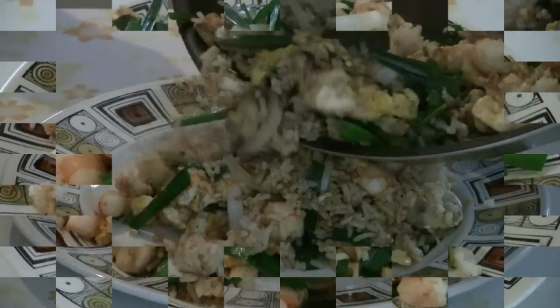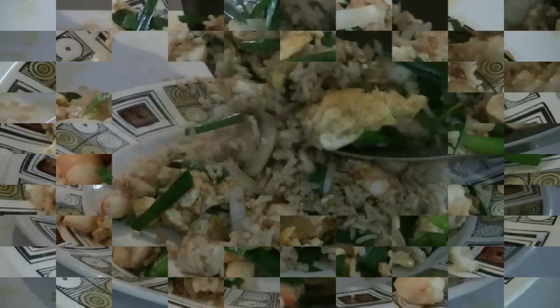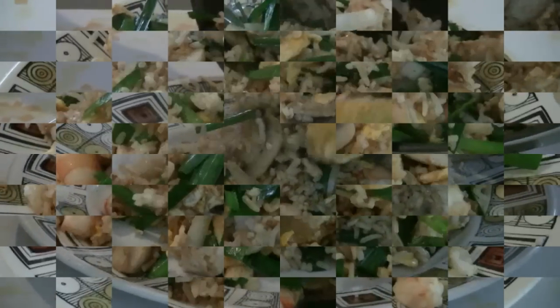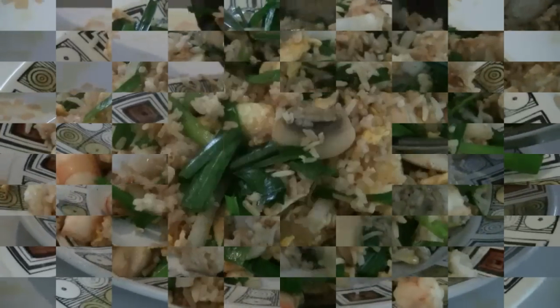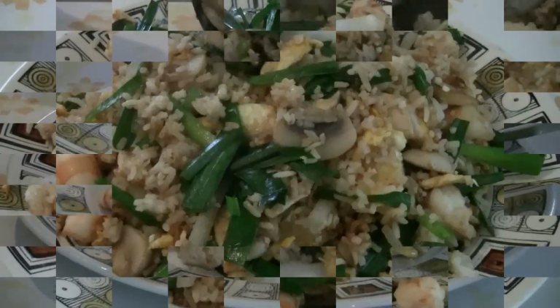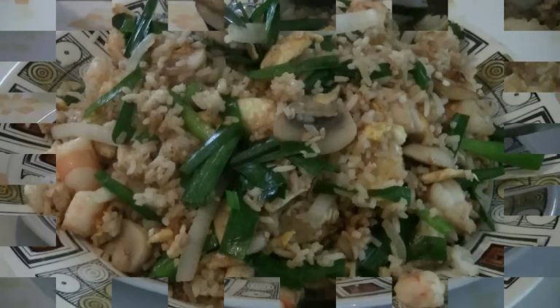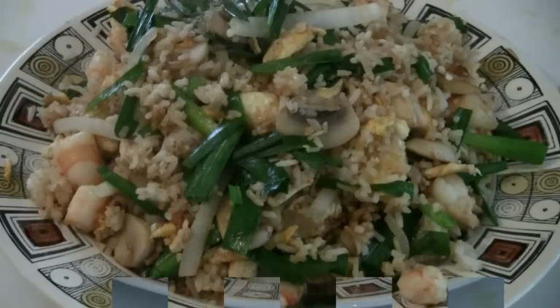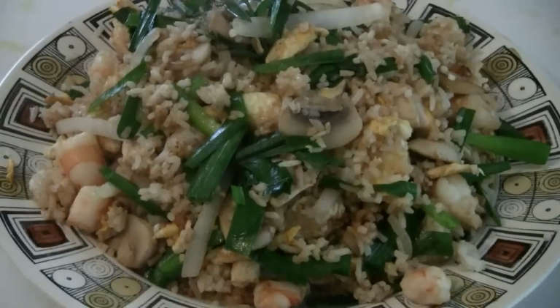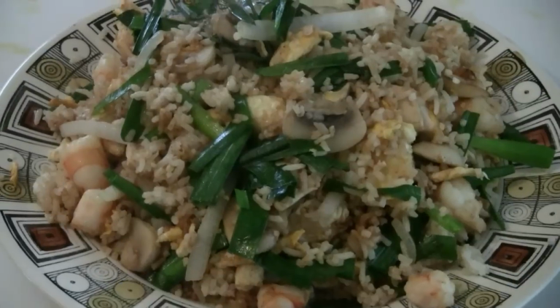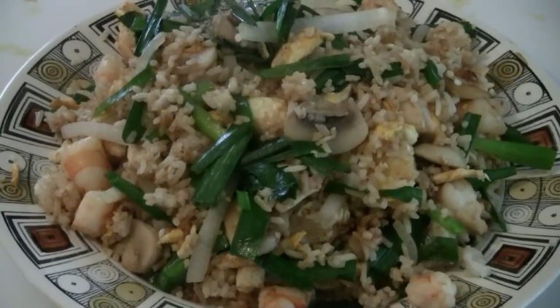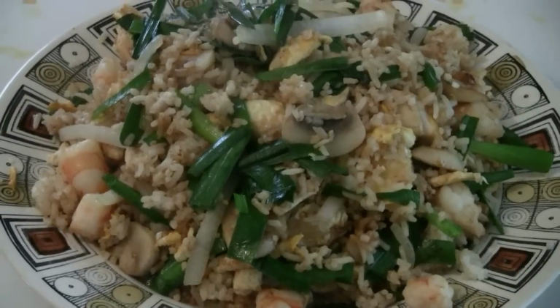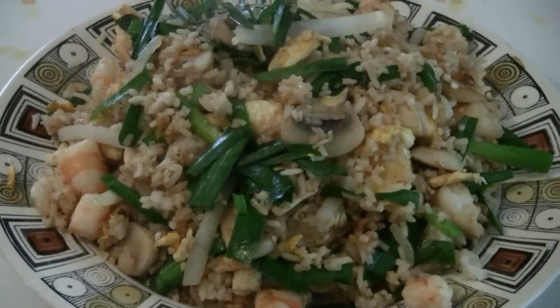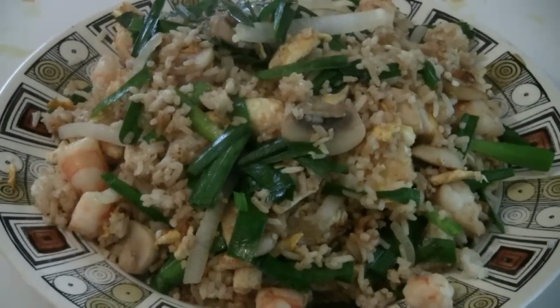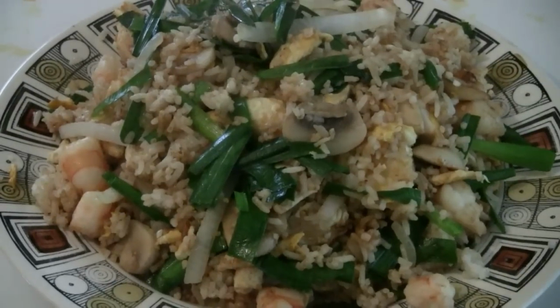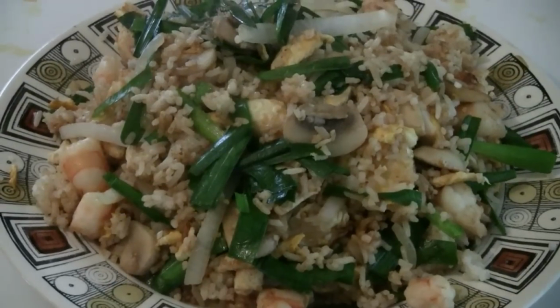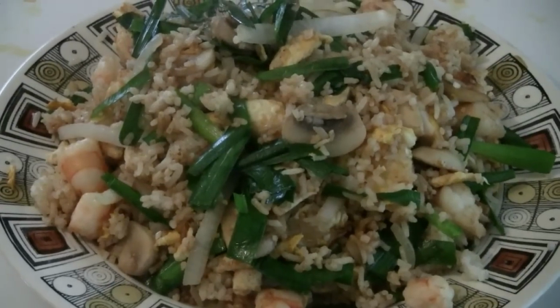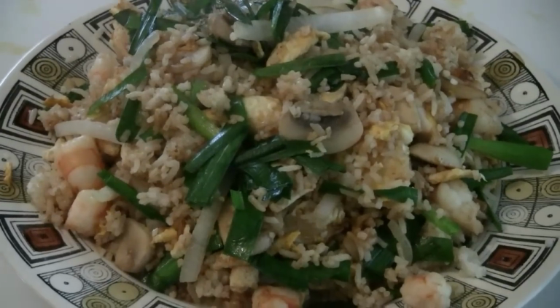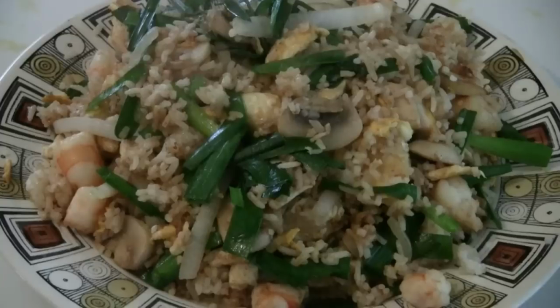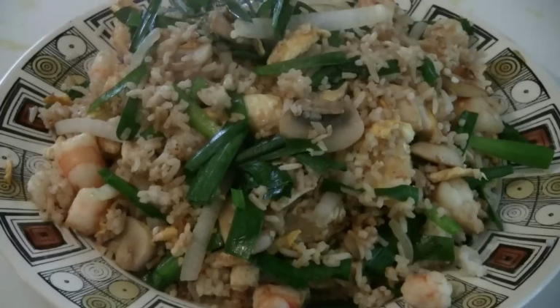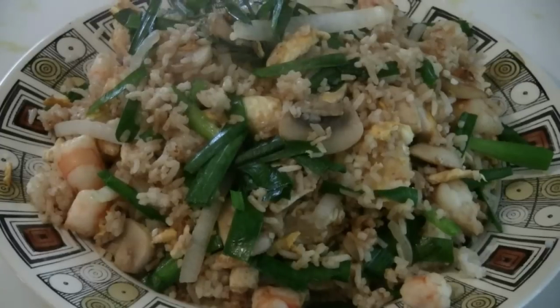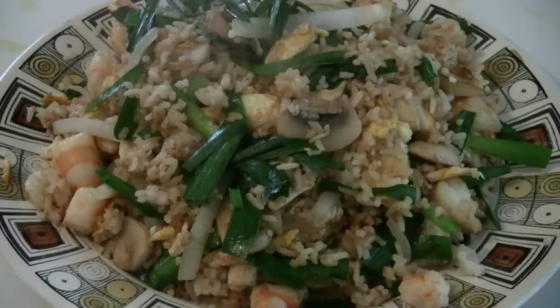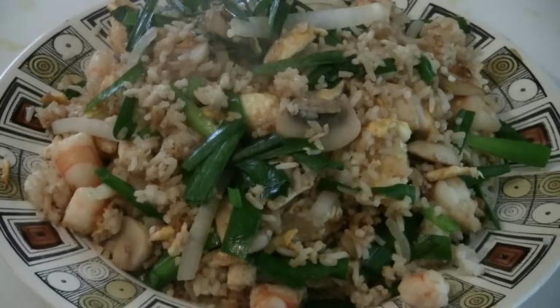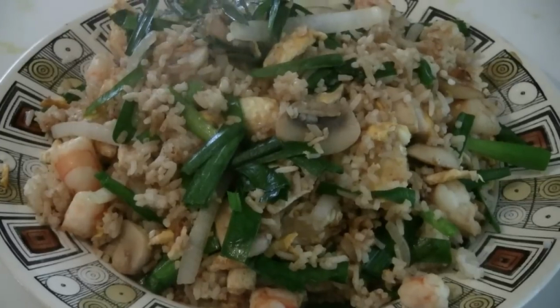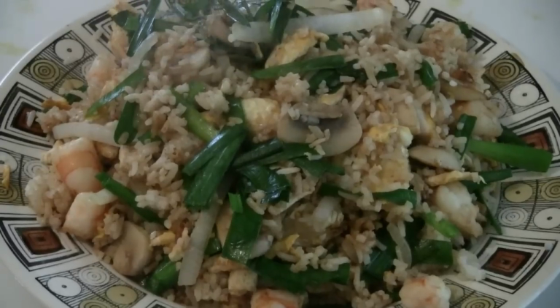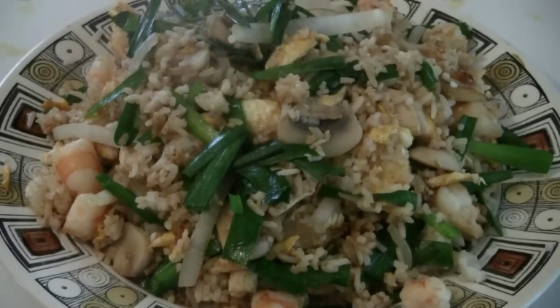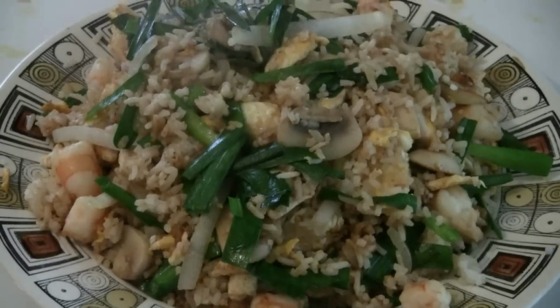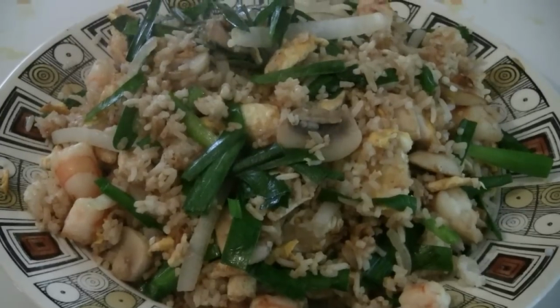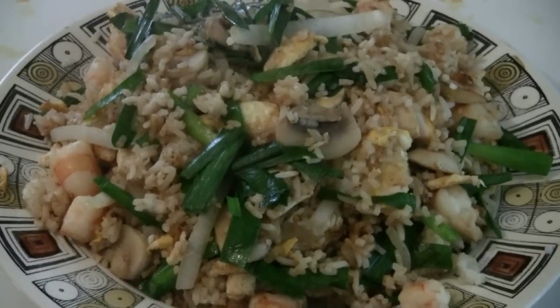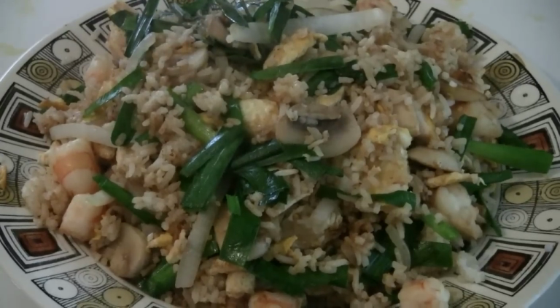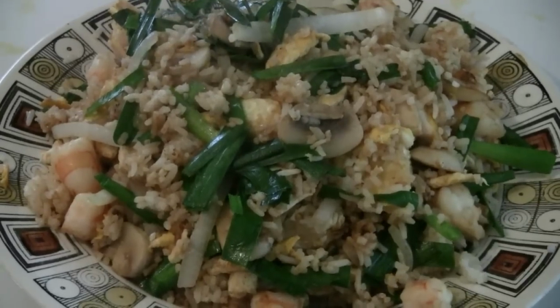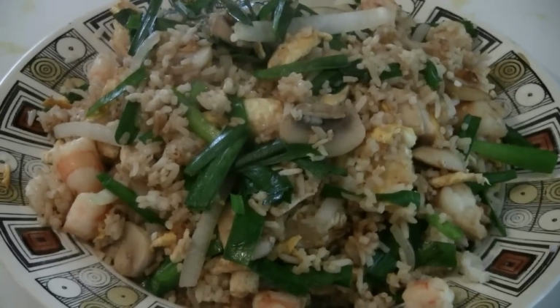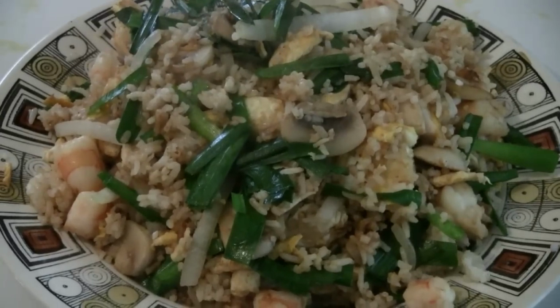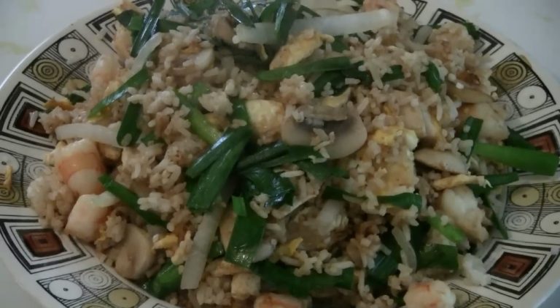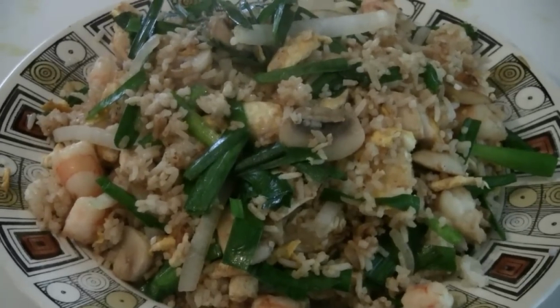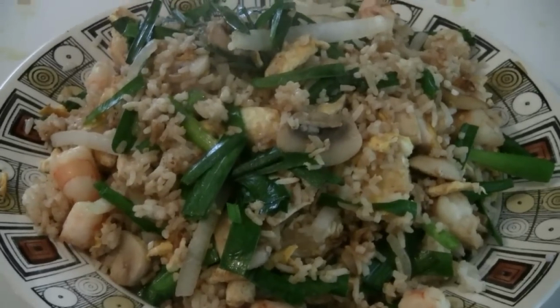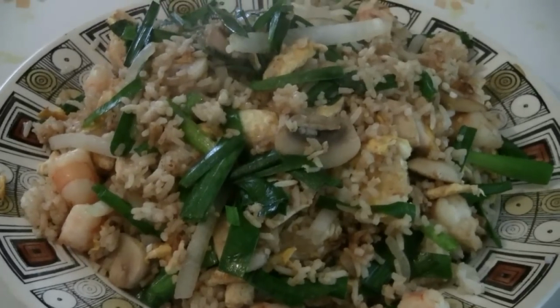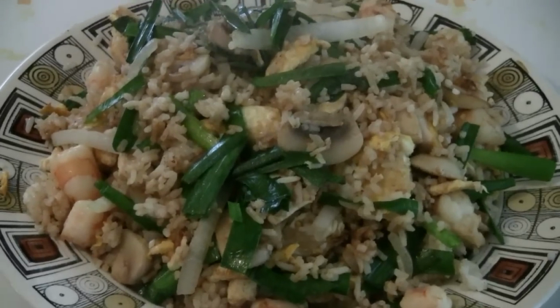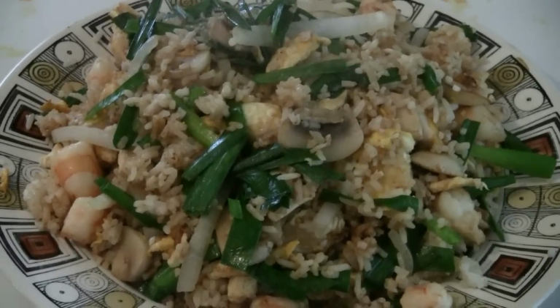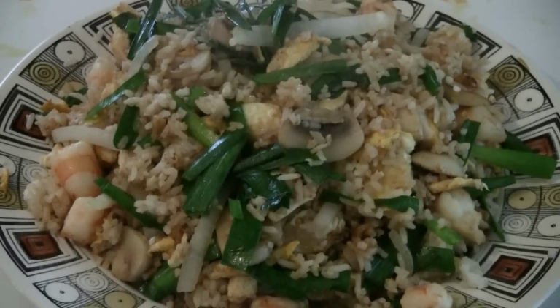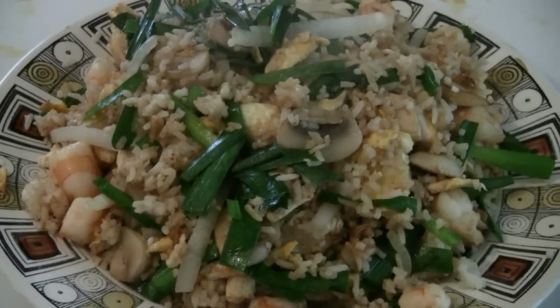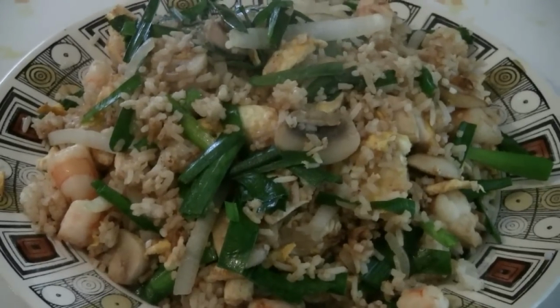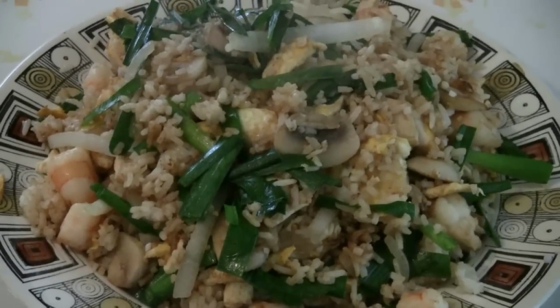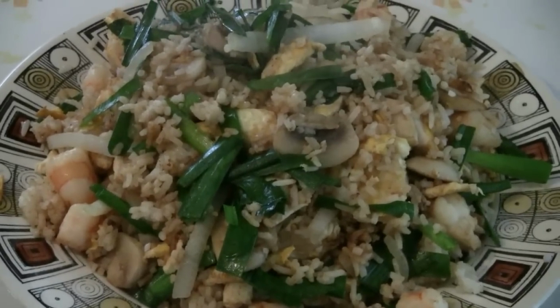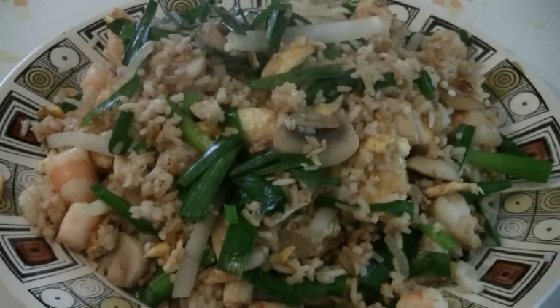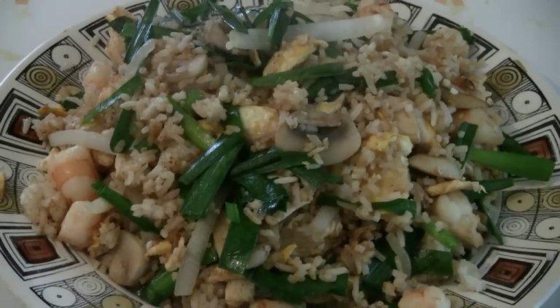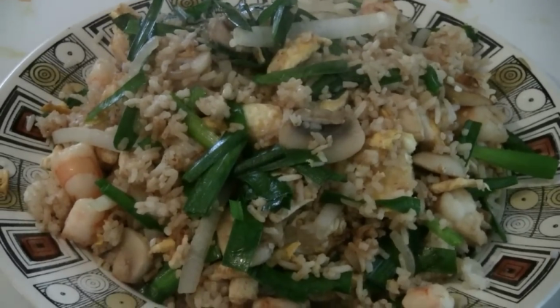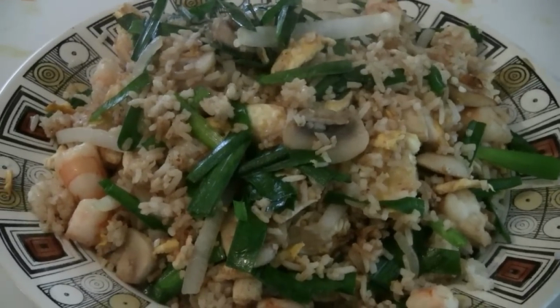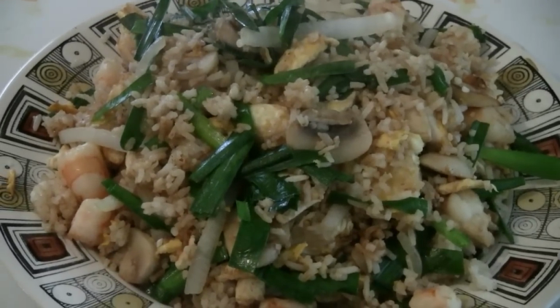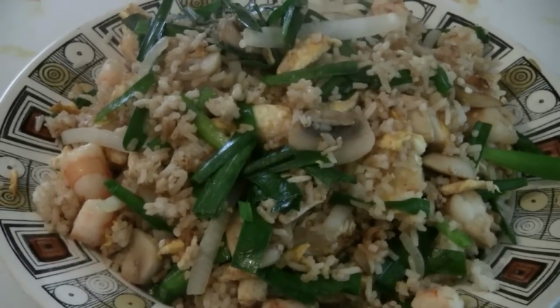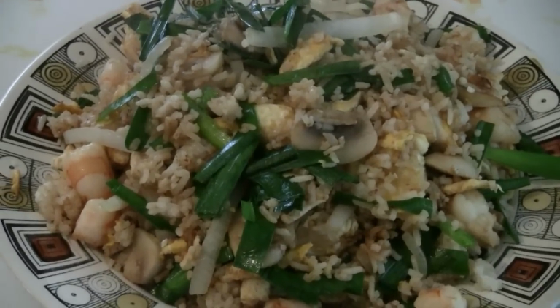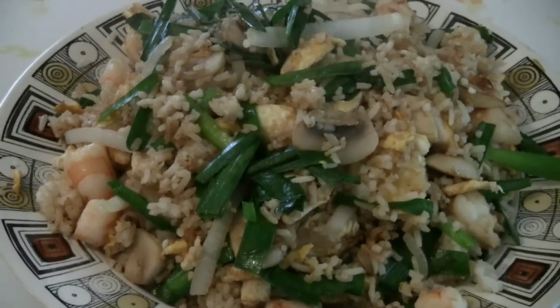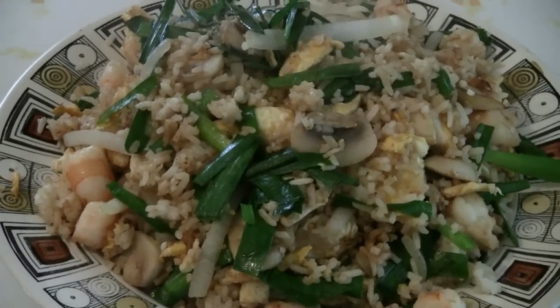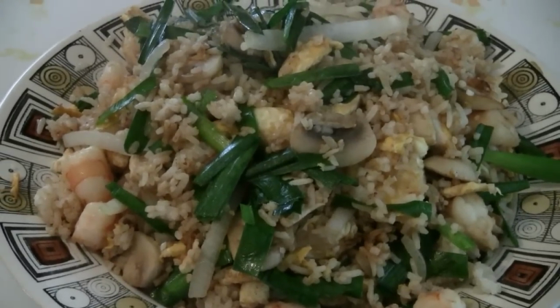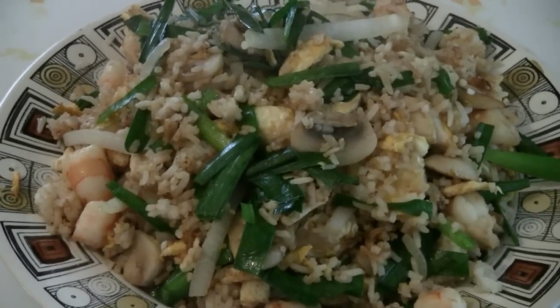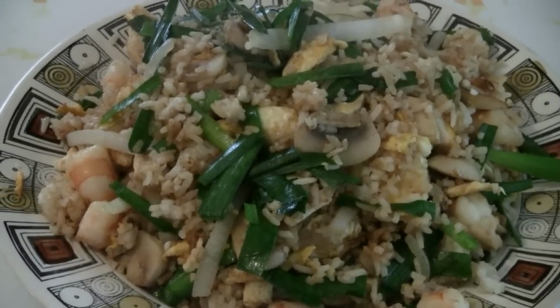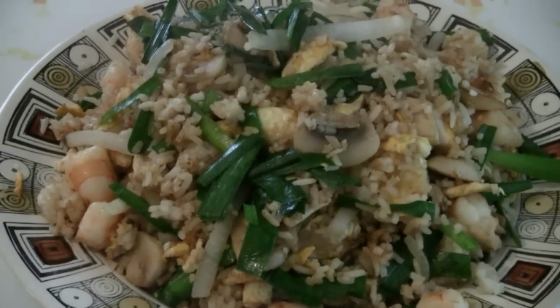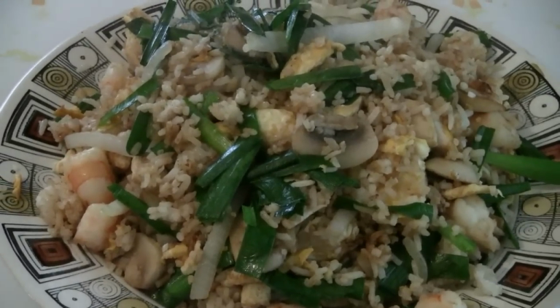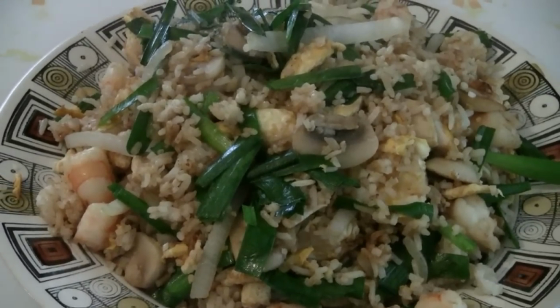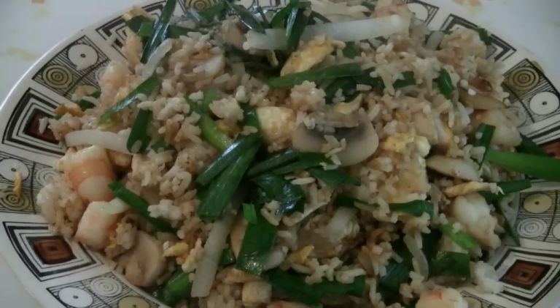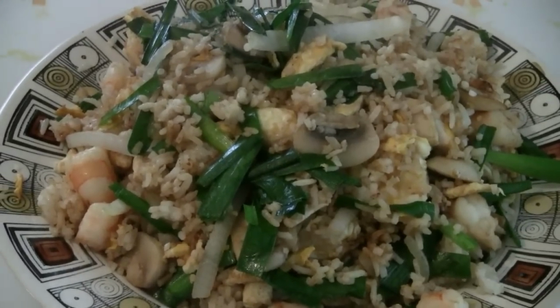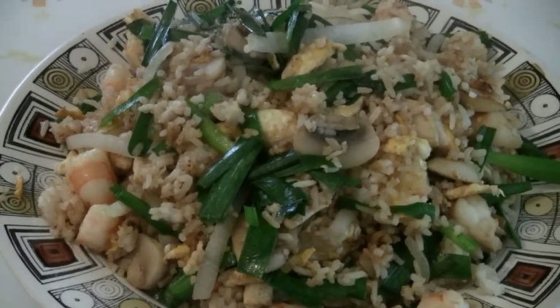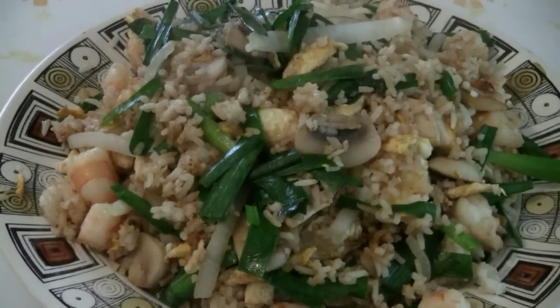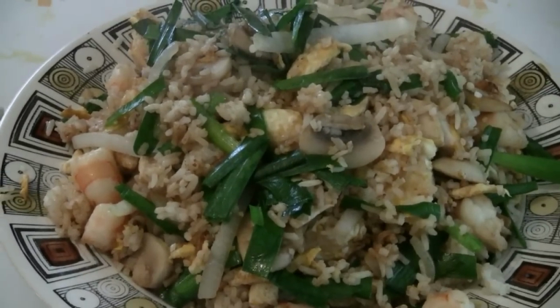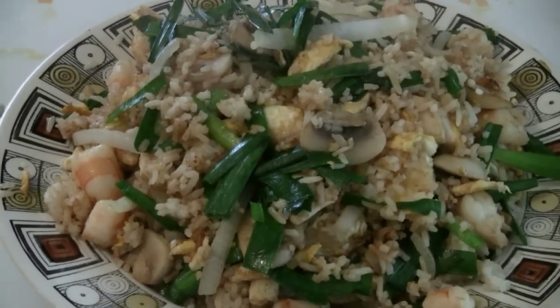There you have it — prawns and chicken fried rice. Fast and easy for lunch or dinner. Enjoy.